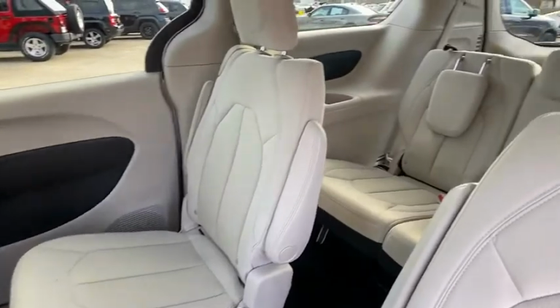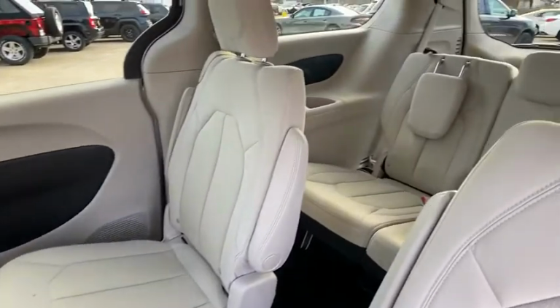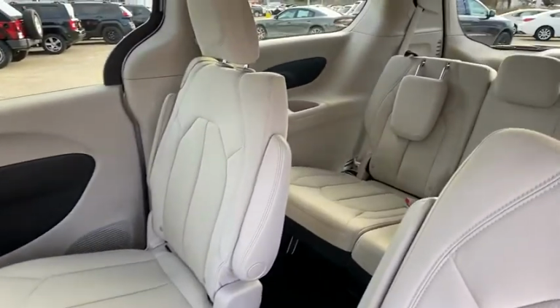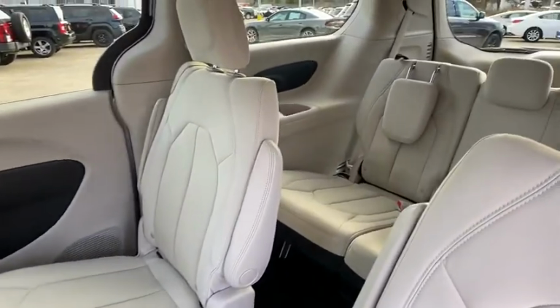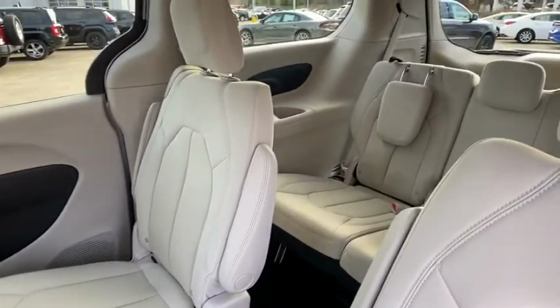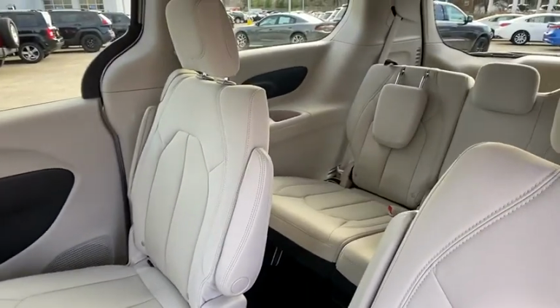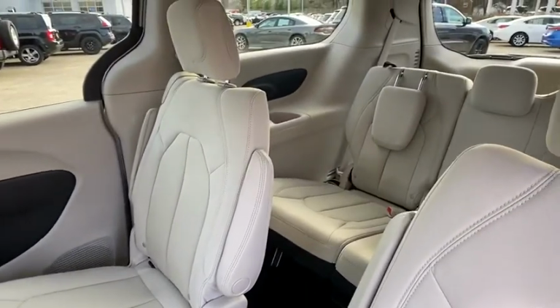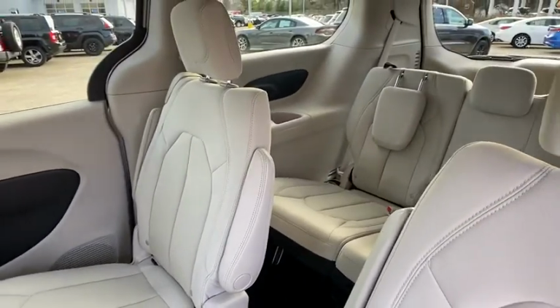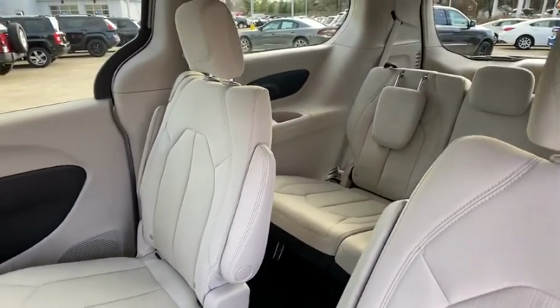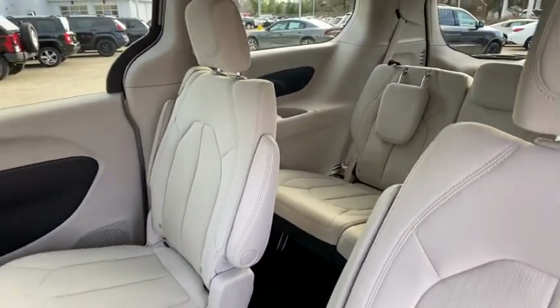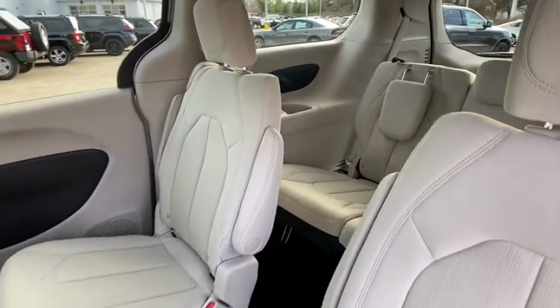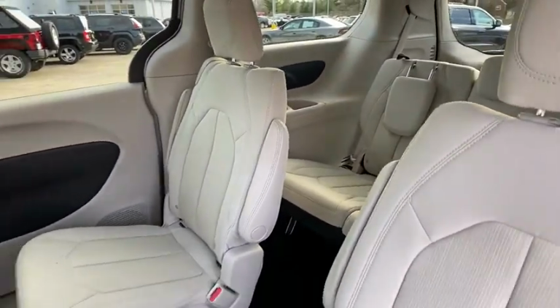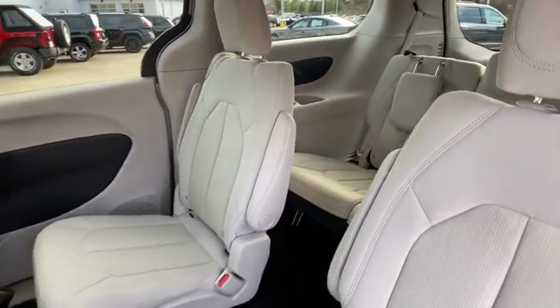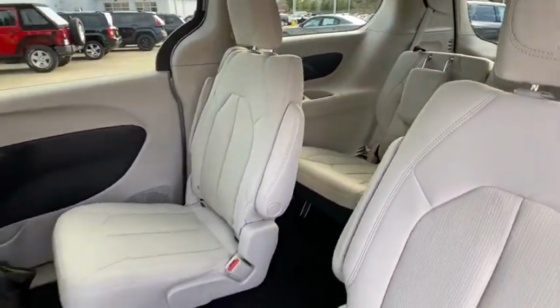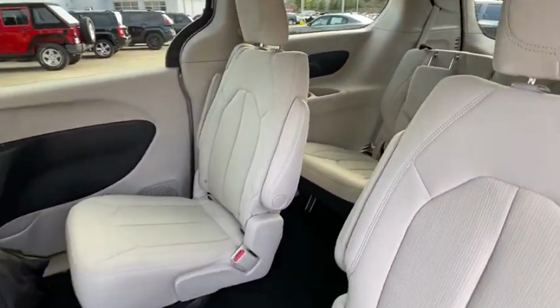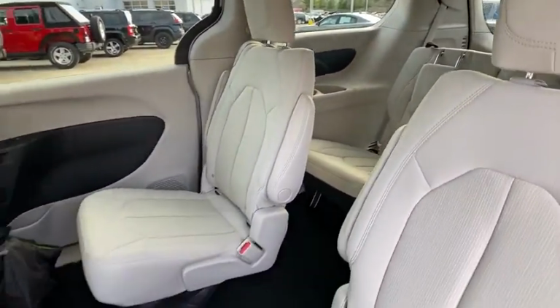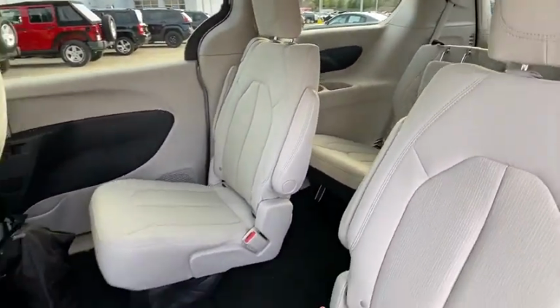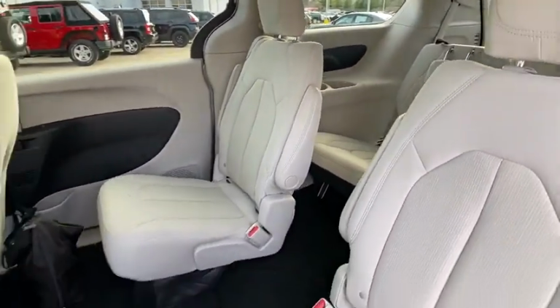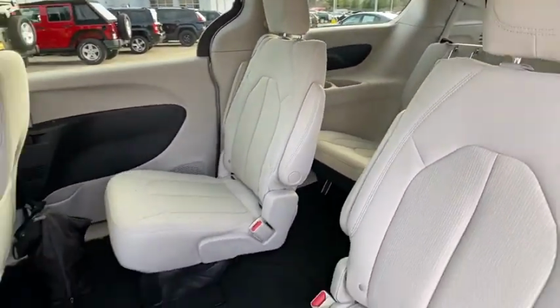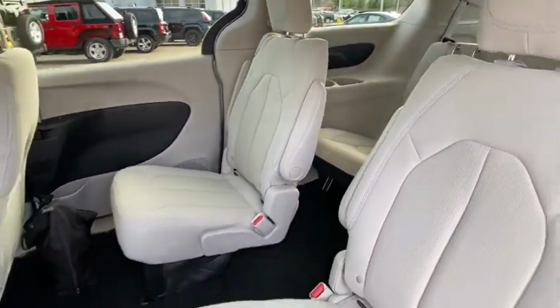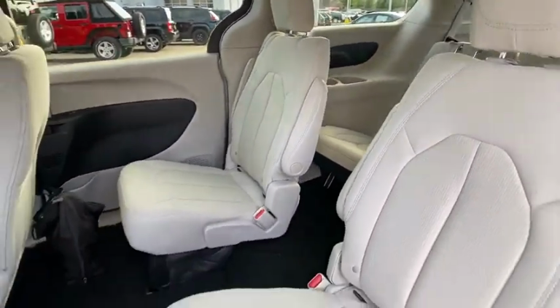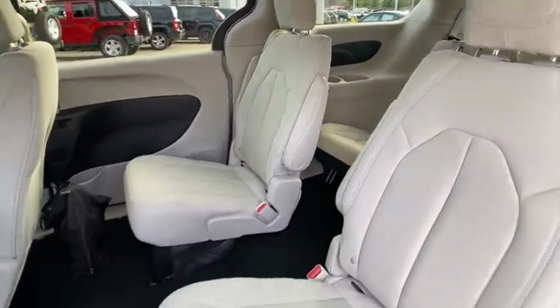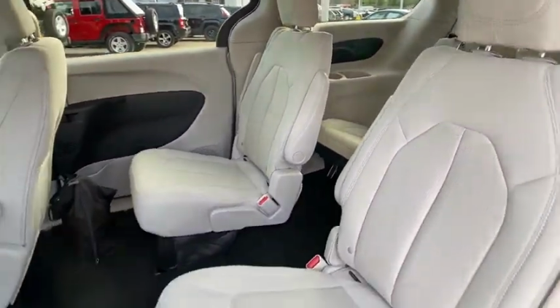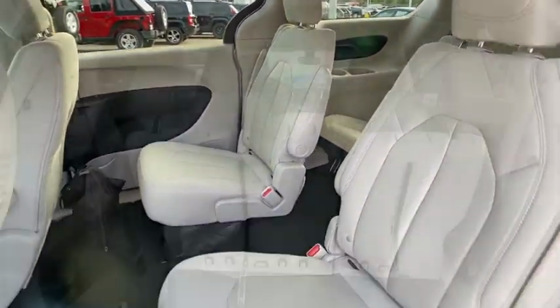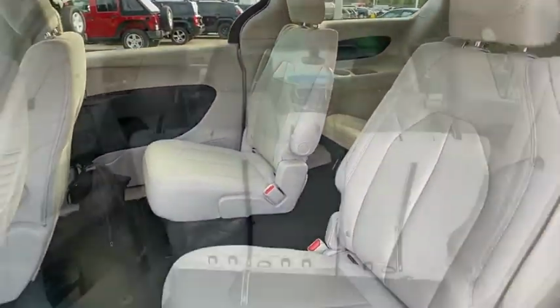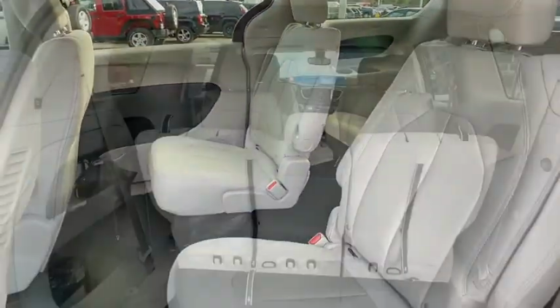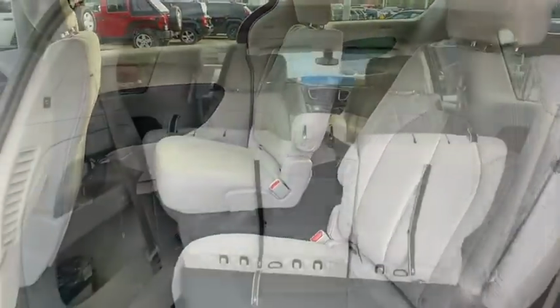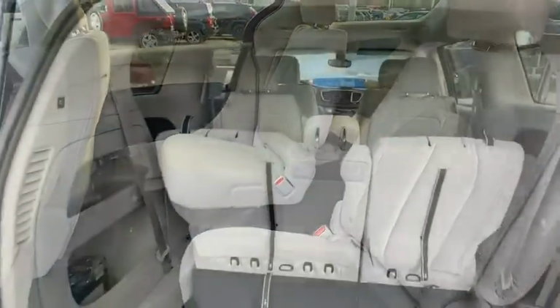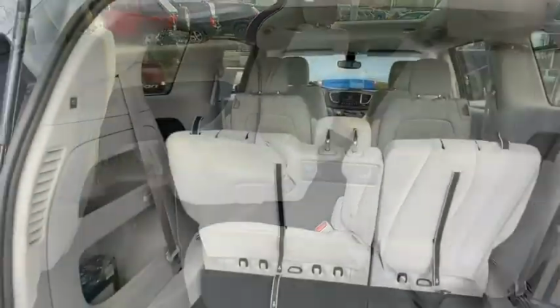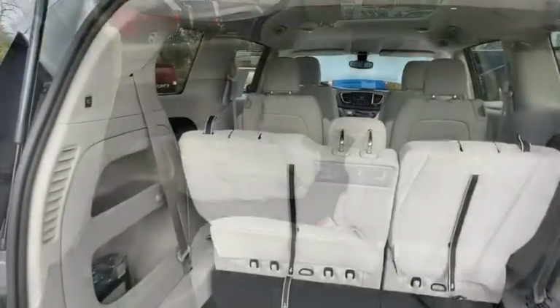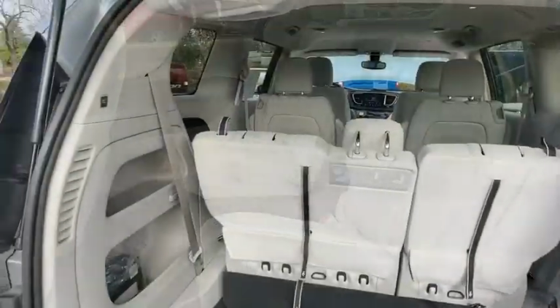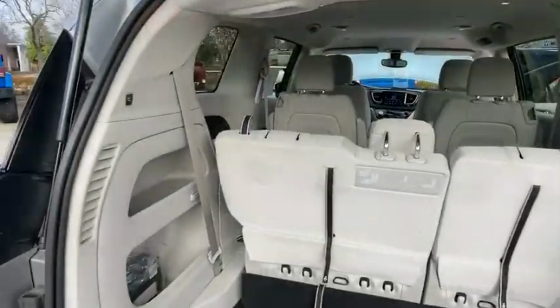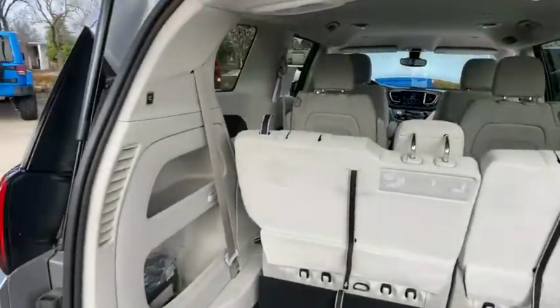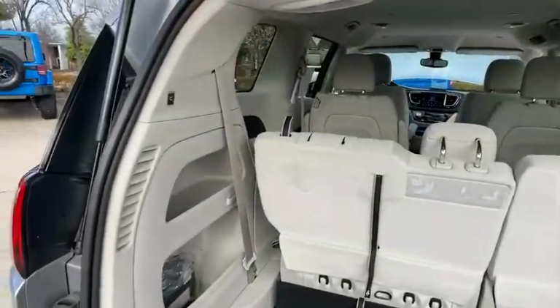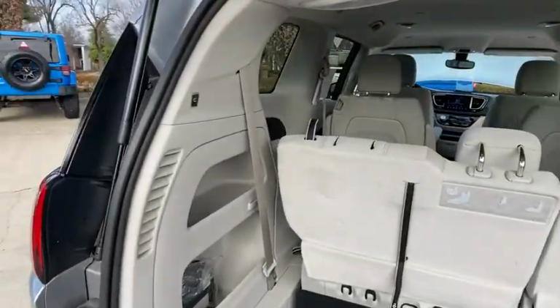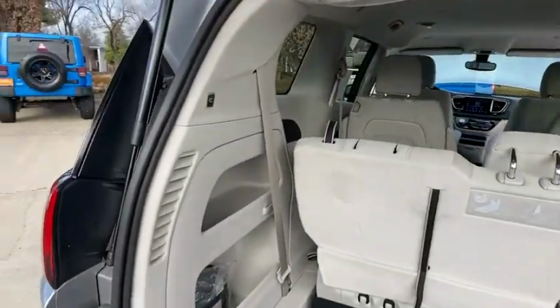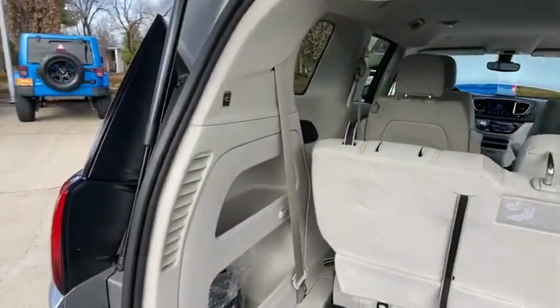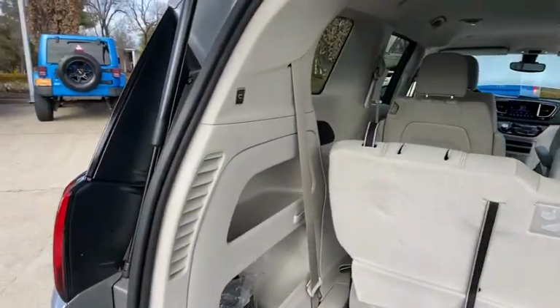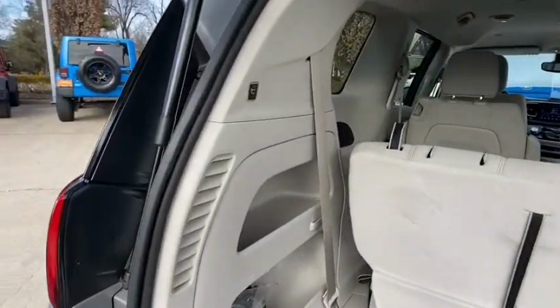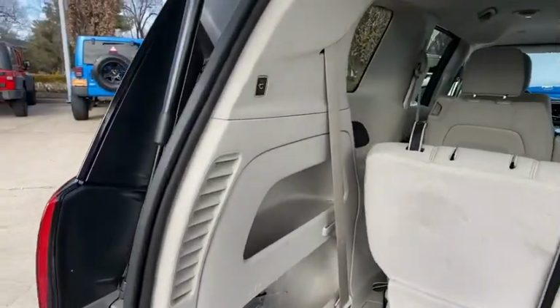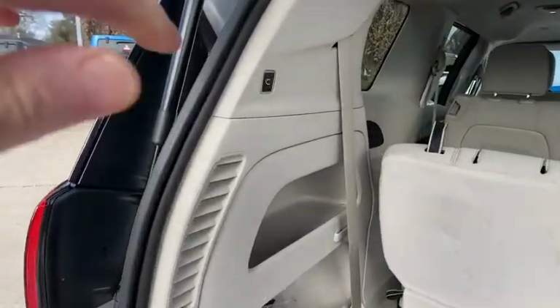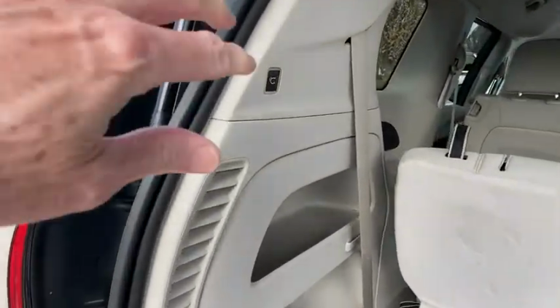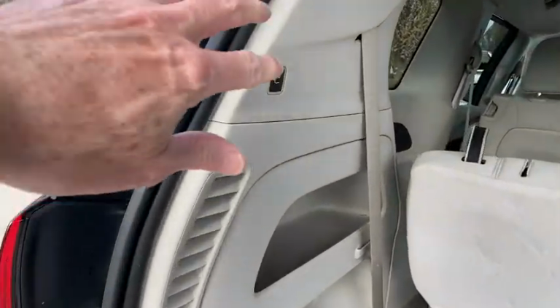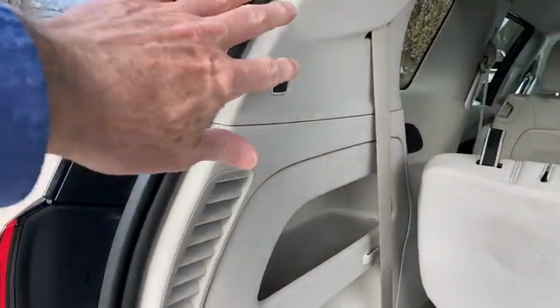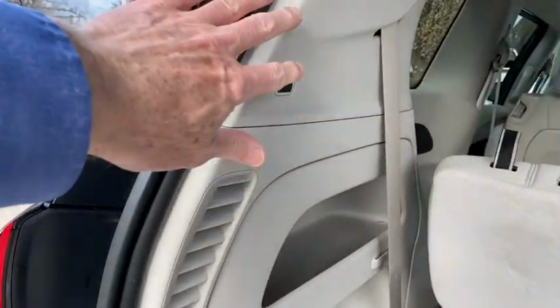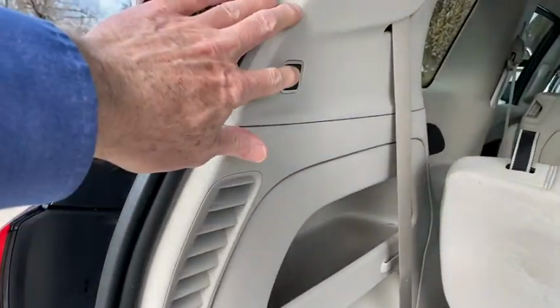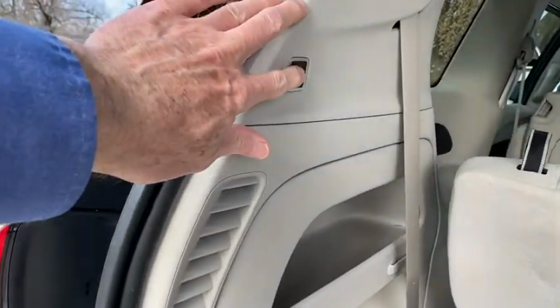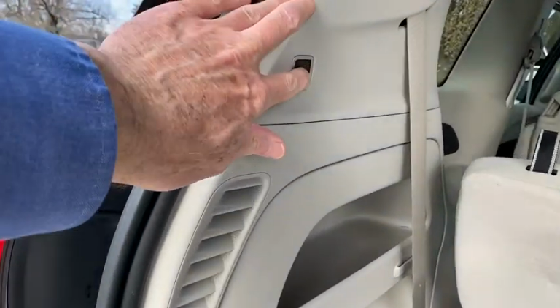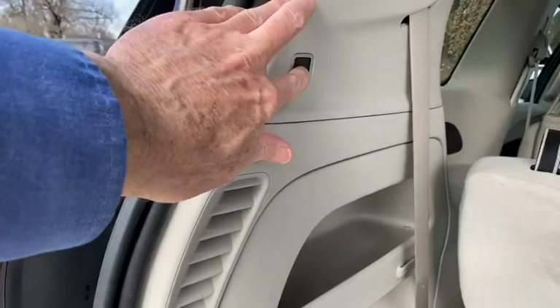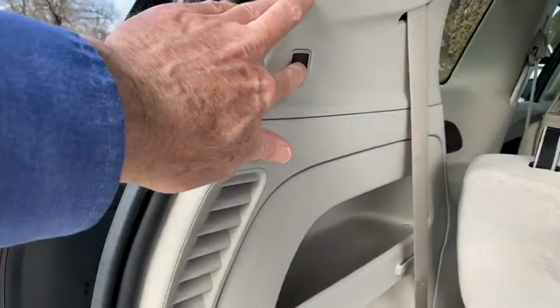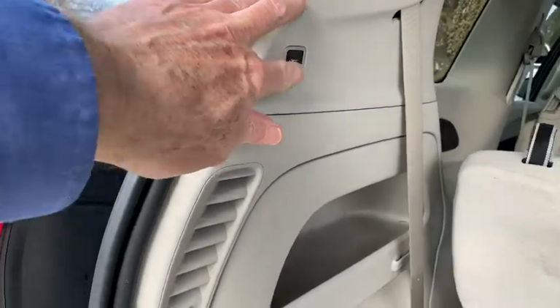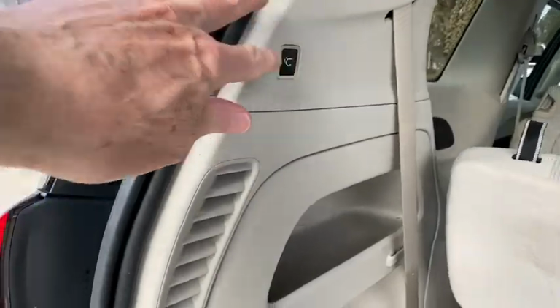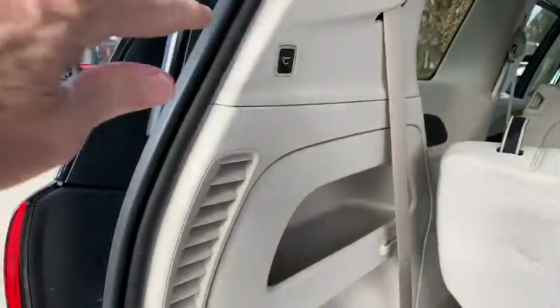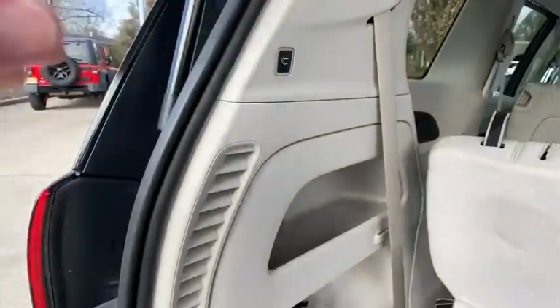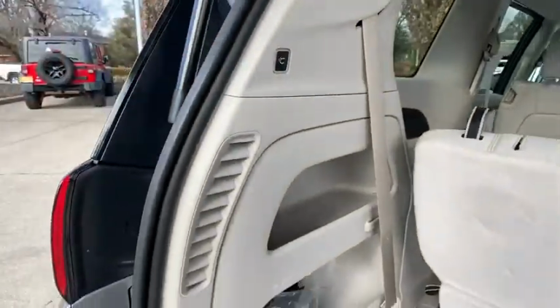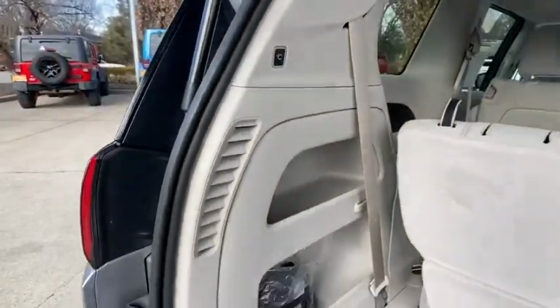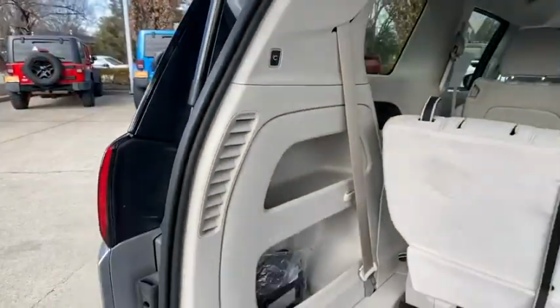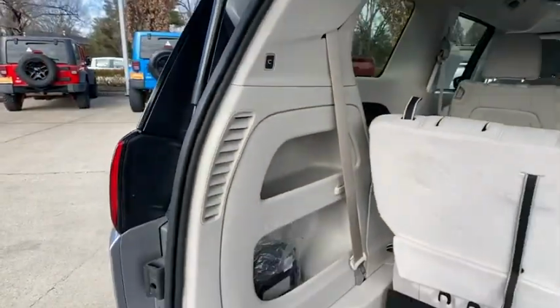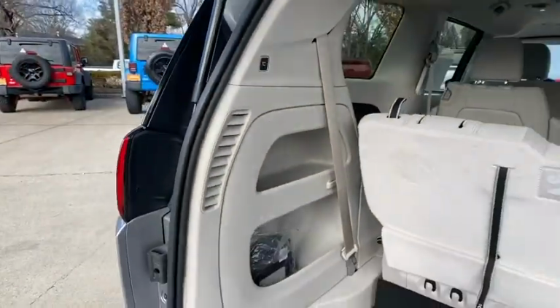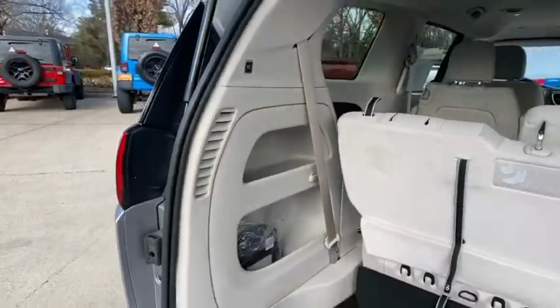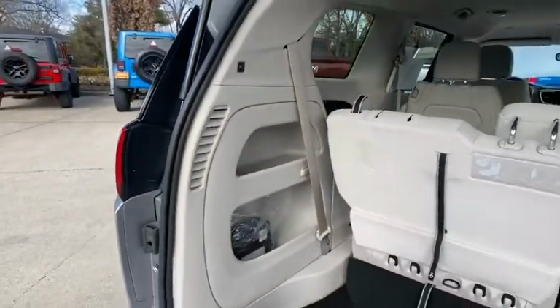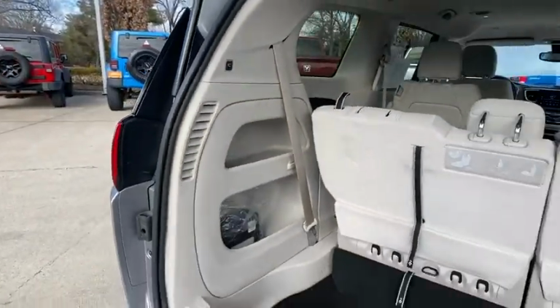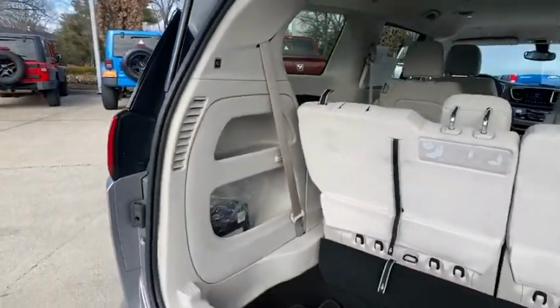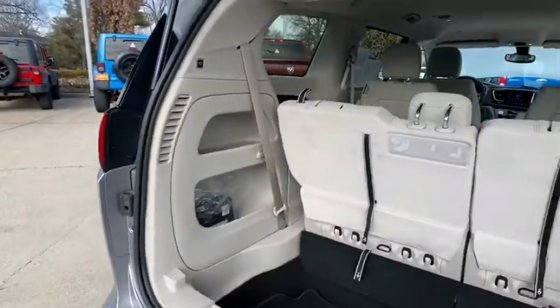Overhead console, remote keyless entry, tachometer, driver vanity mirror, rear window wiper, front bucket seats.